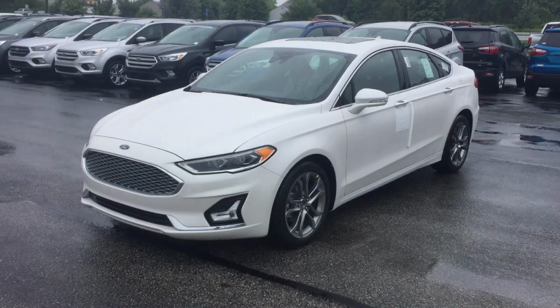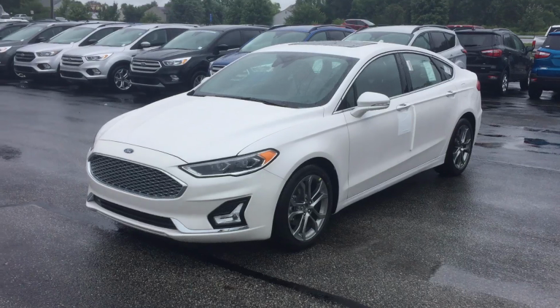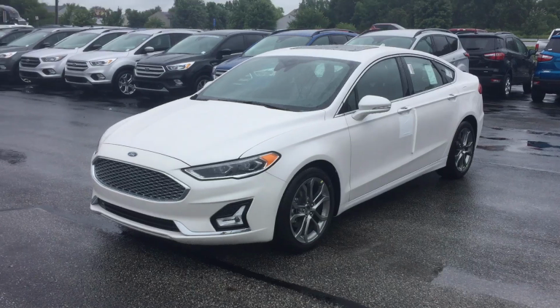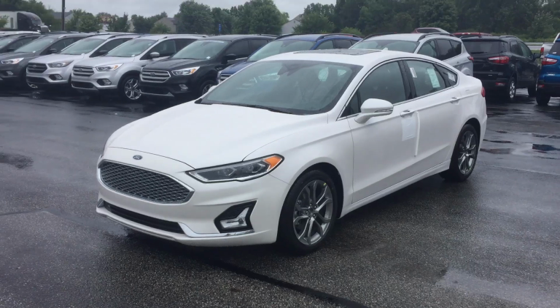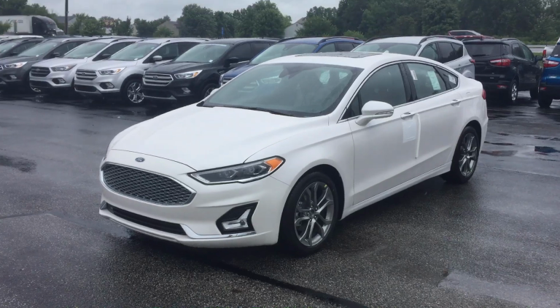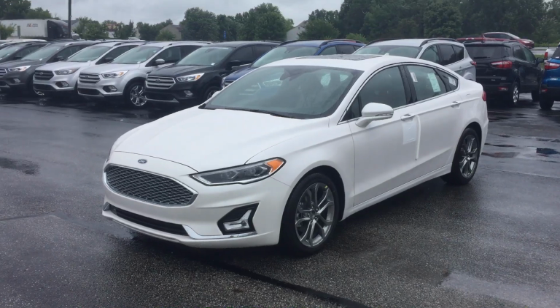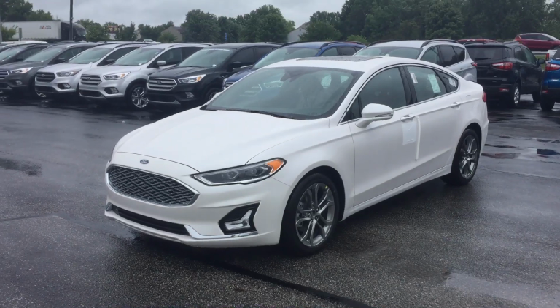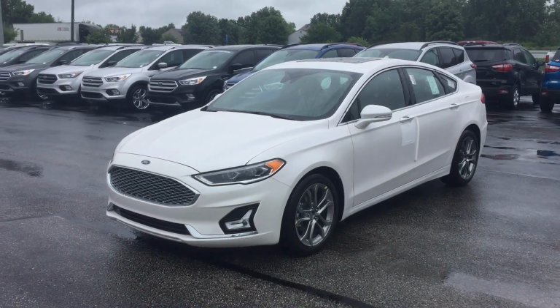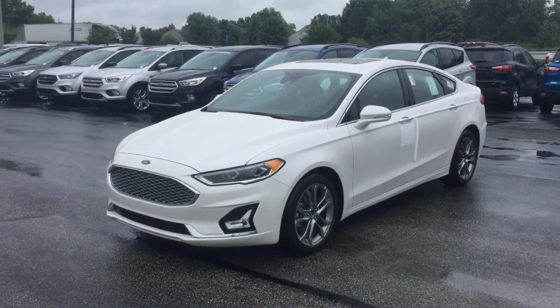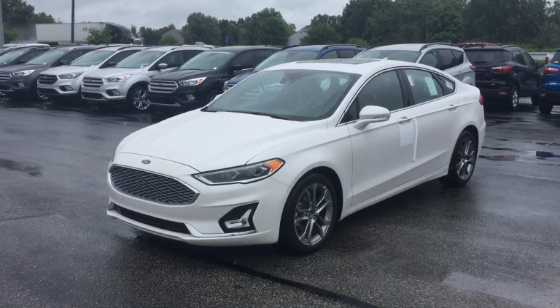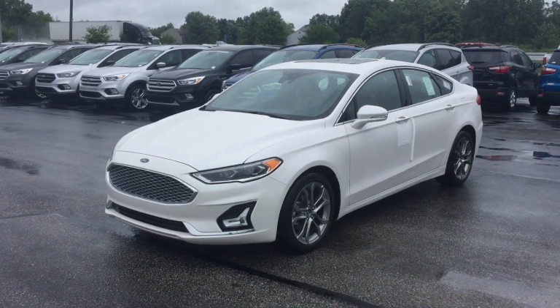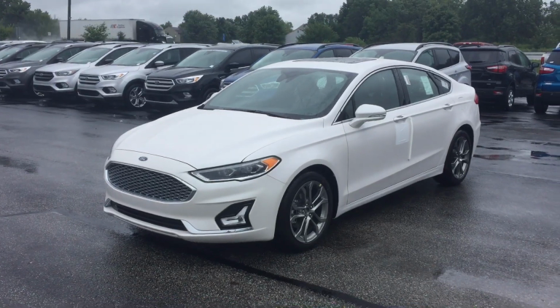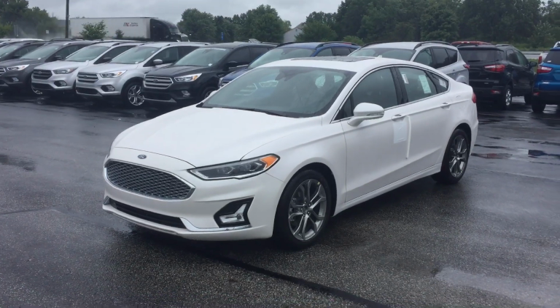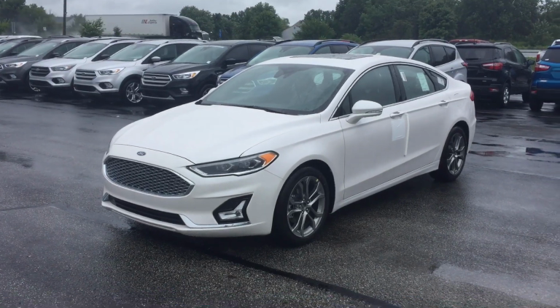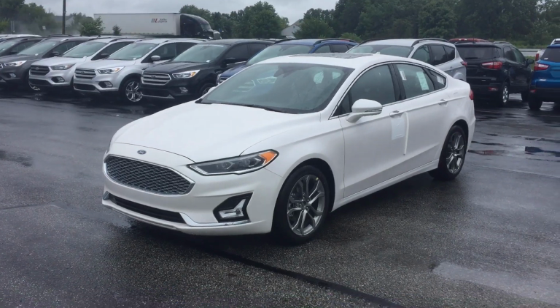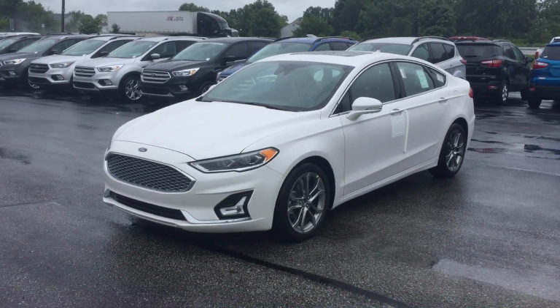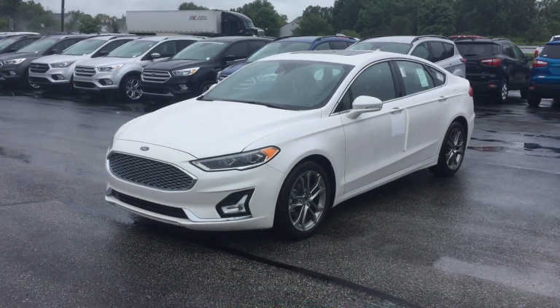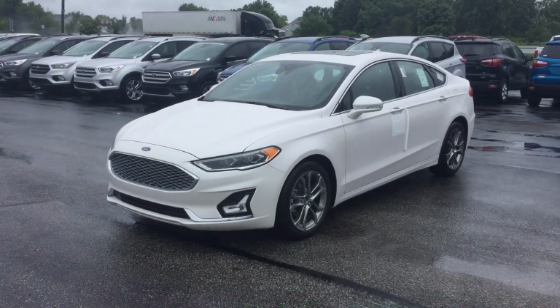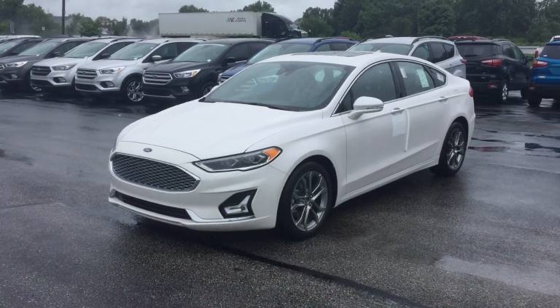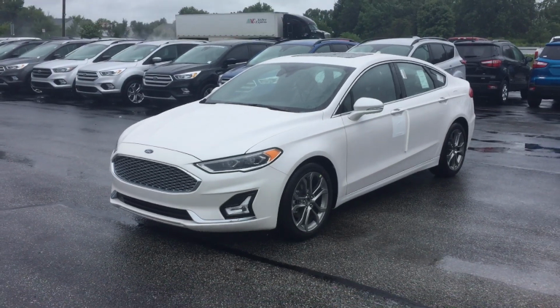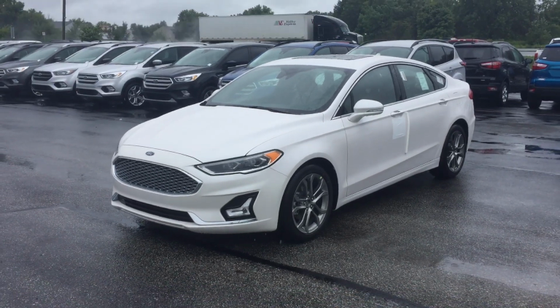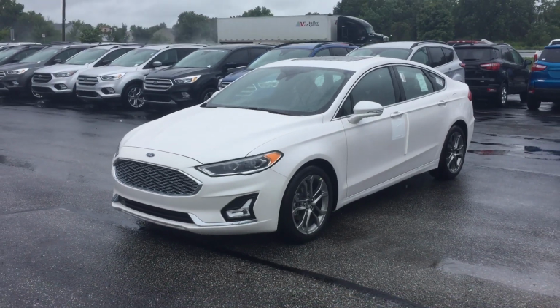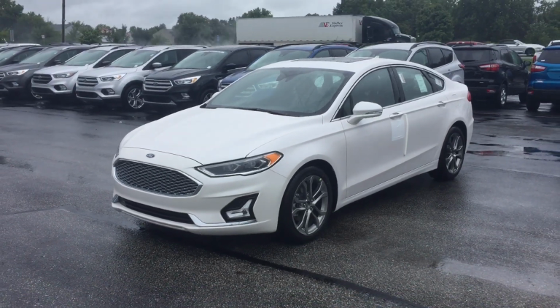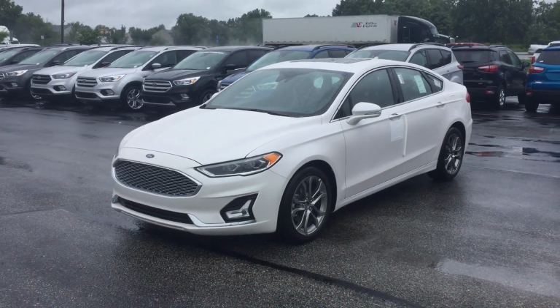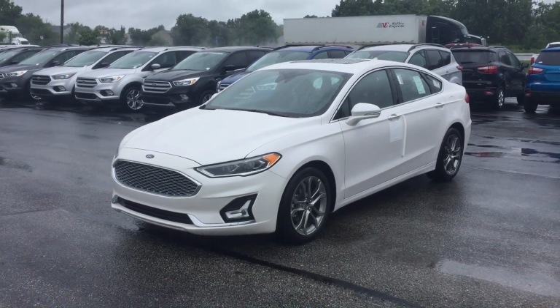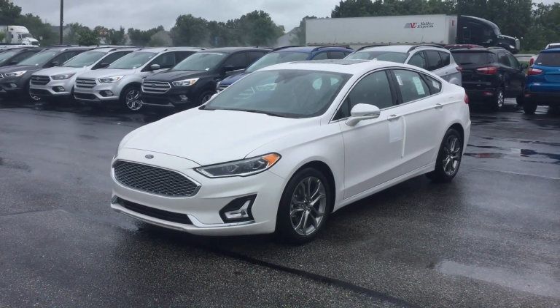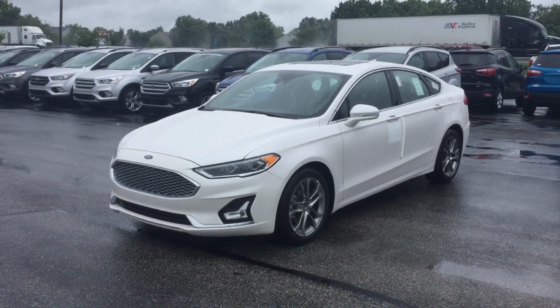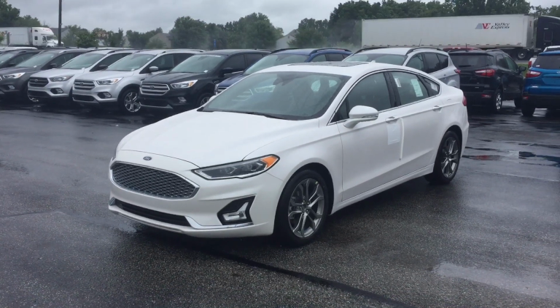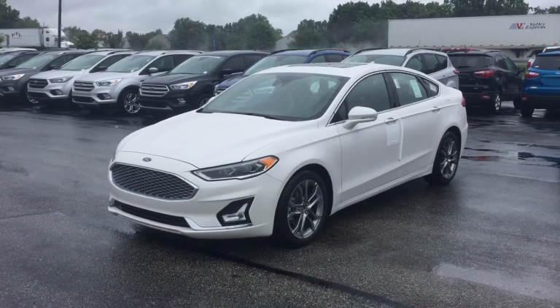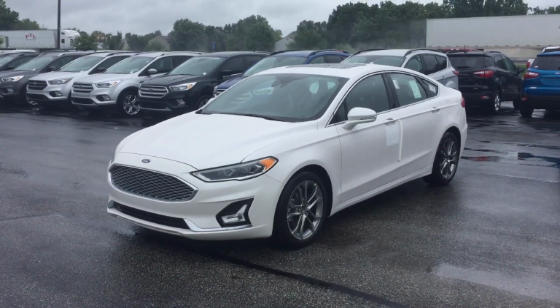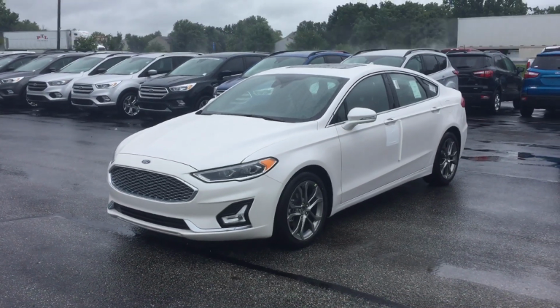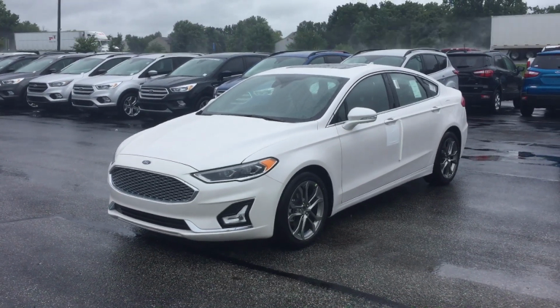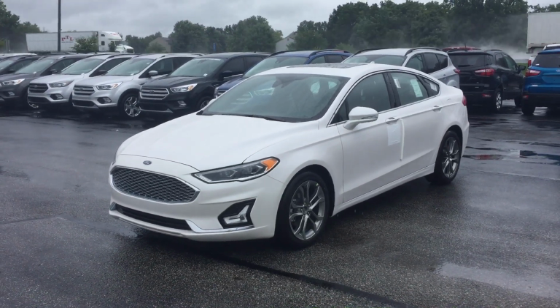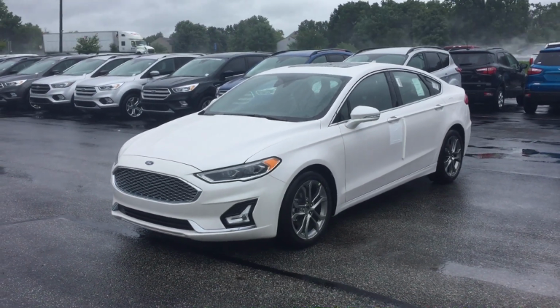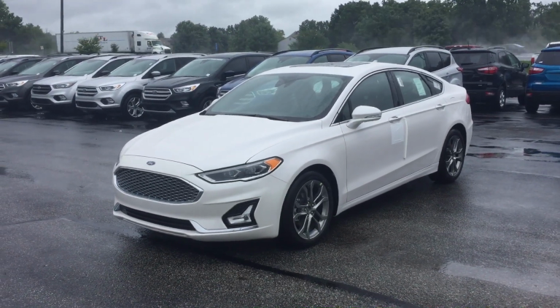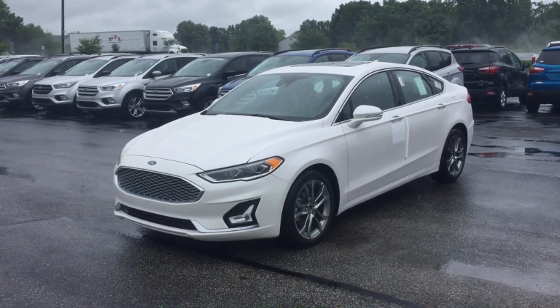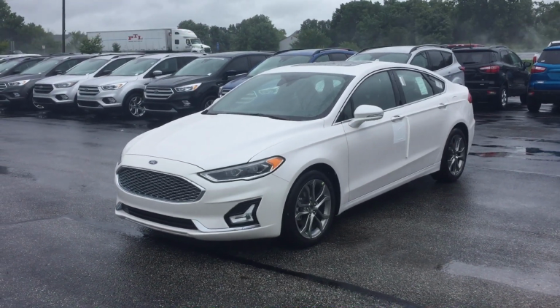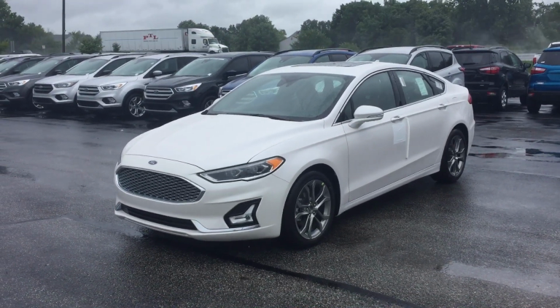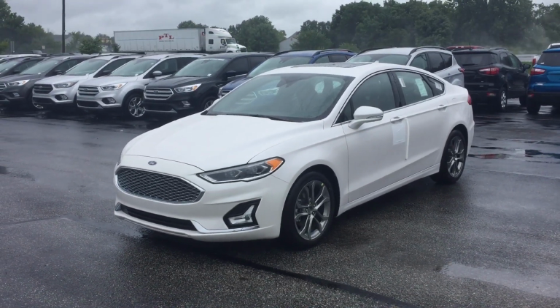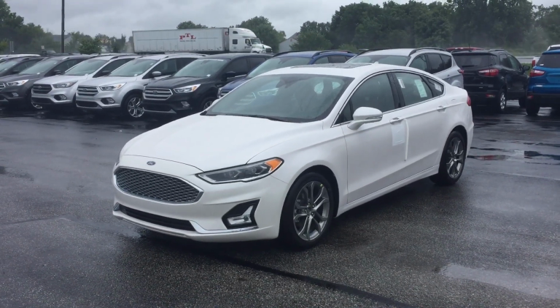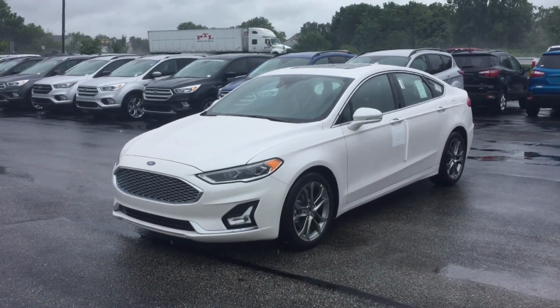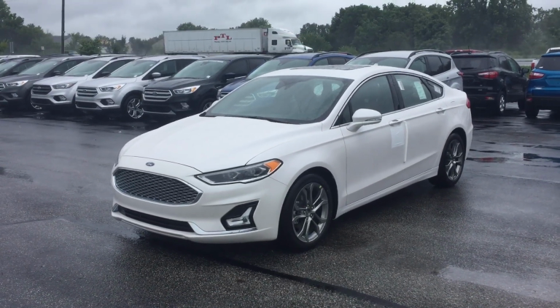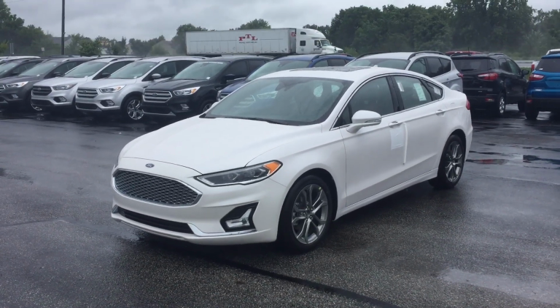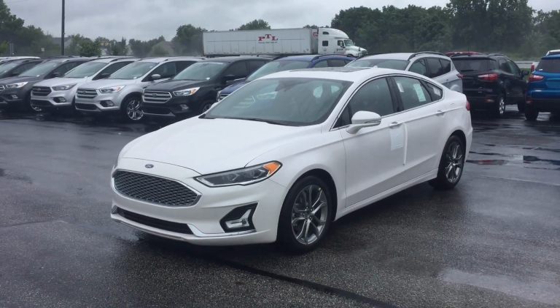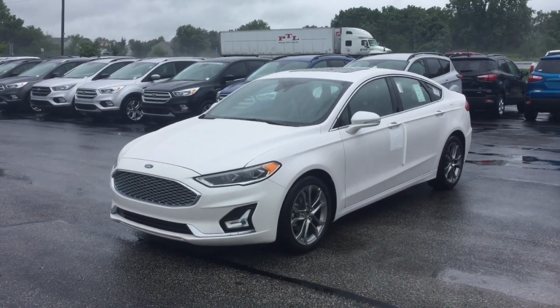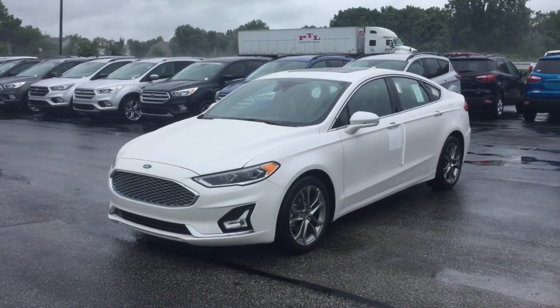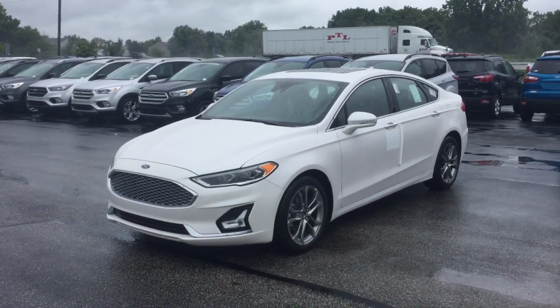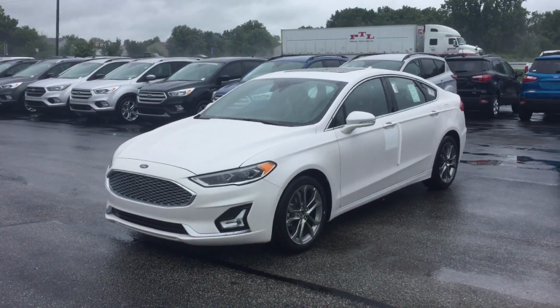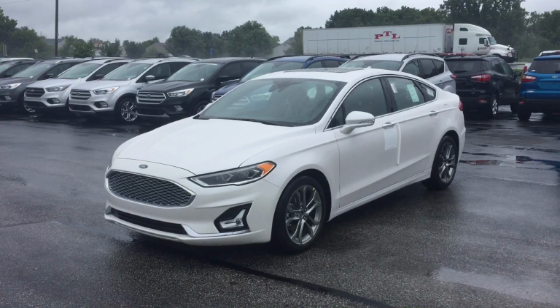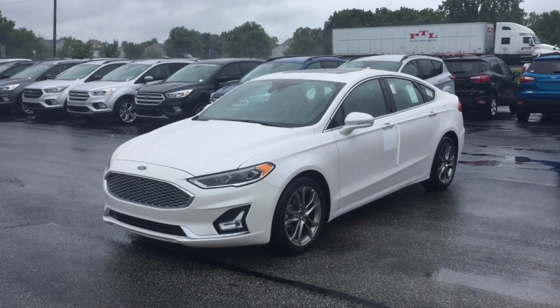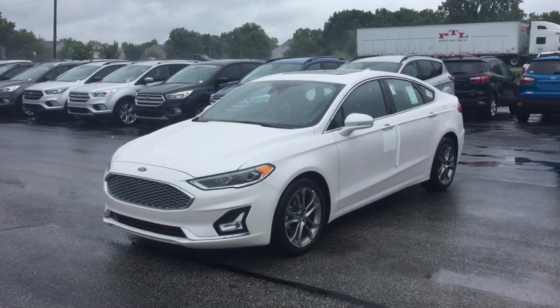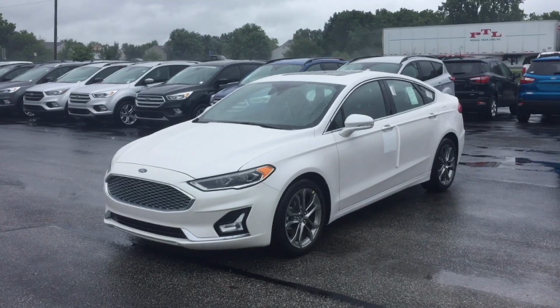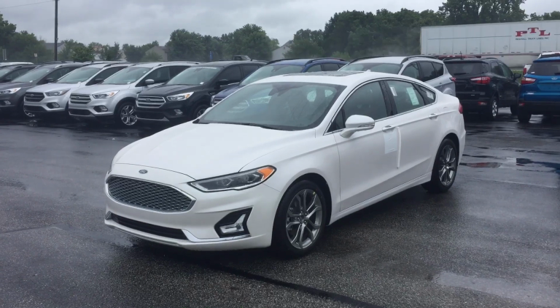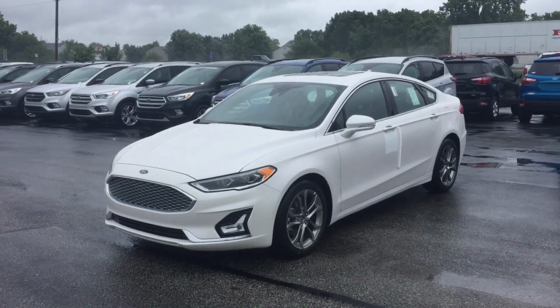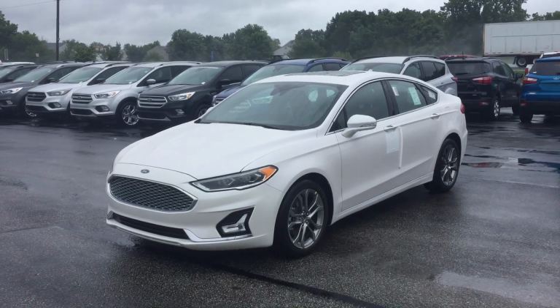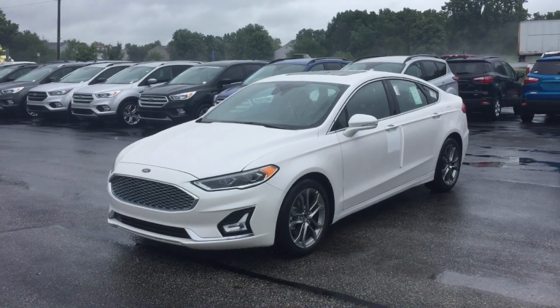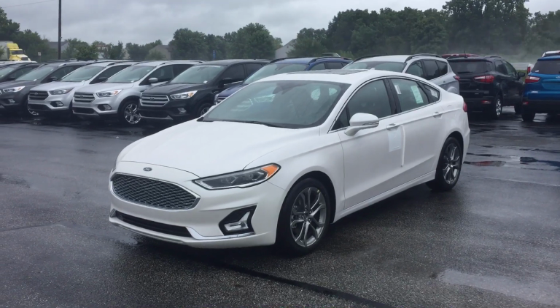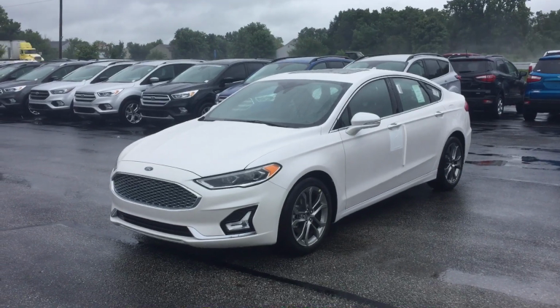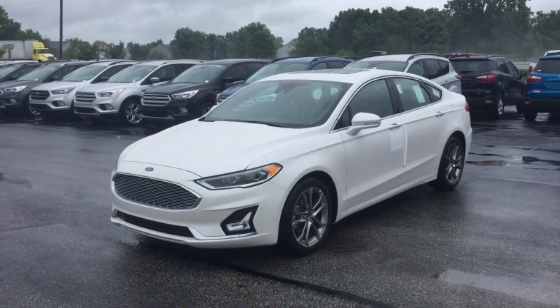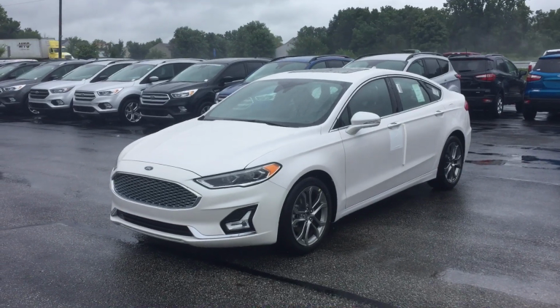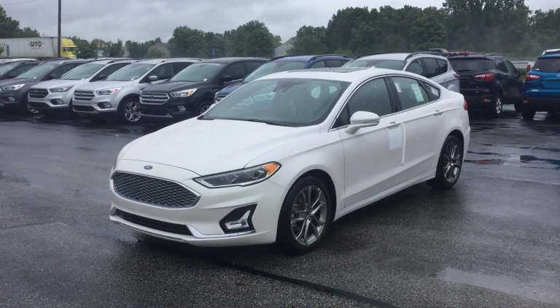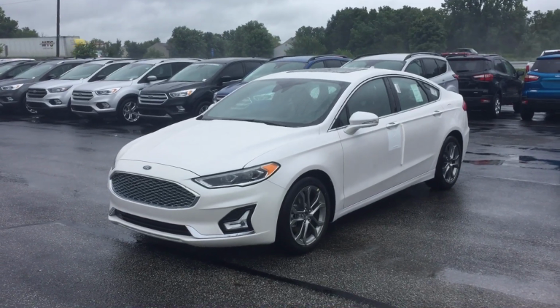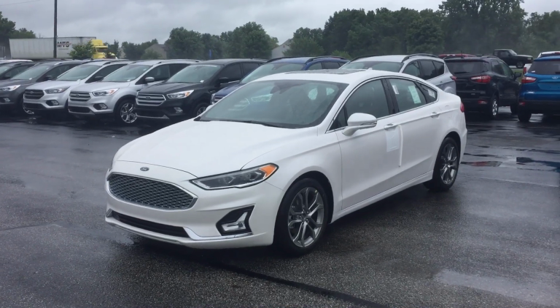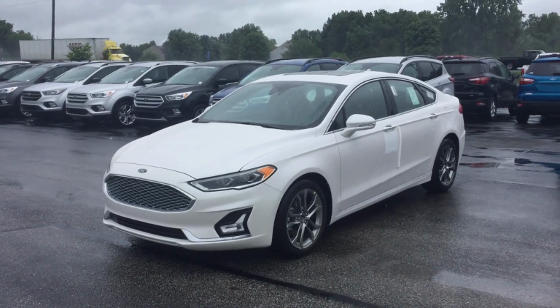Hi, this is Chris Dillon over at Bill Estes Ford. I'm going to walk around our 2020 Fusion Titanium Hybrid version.